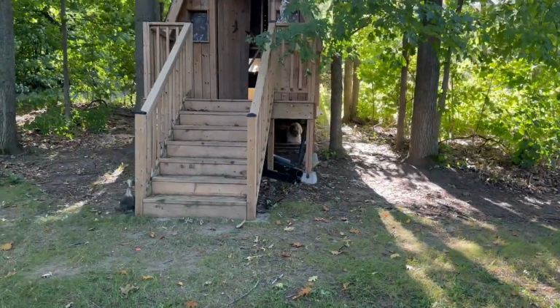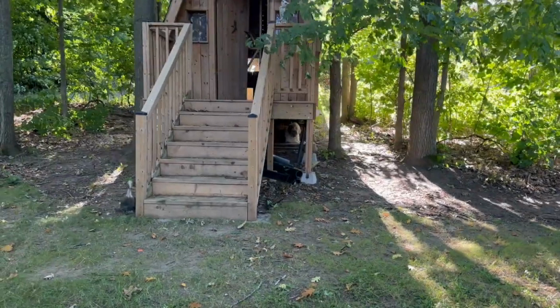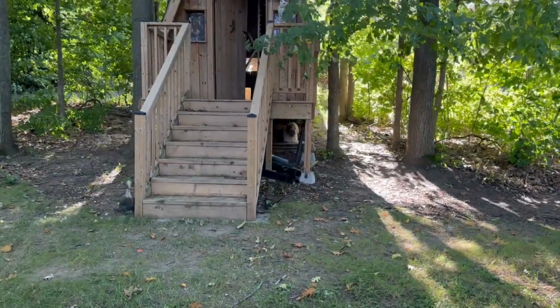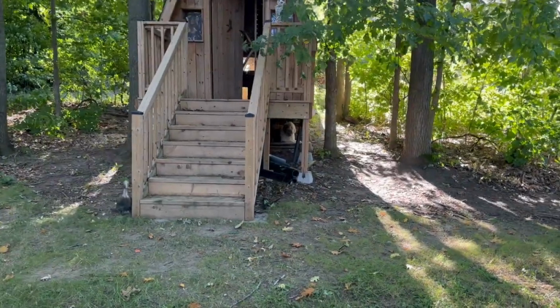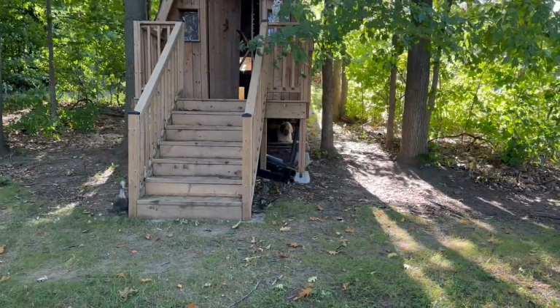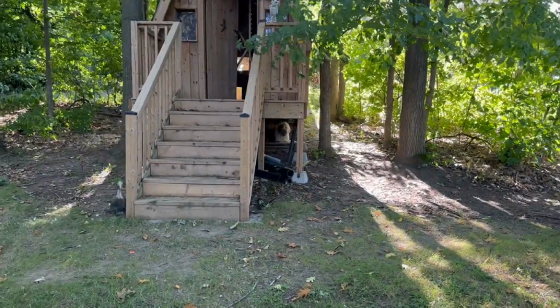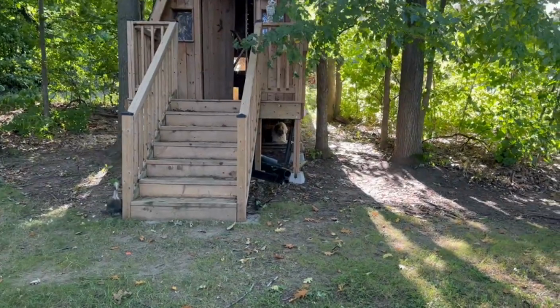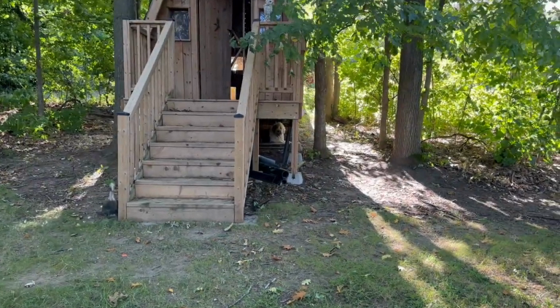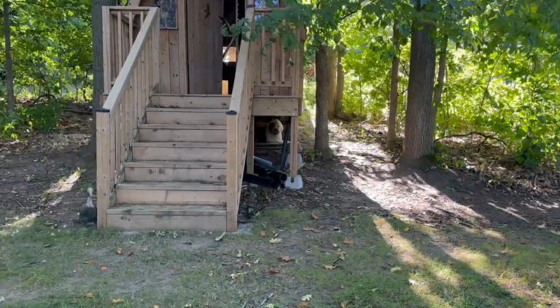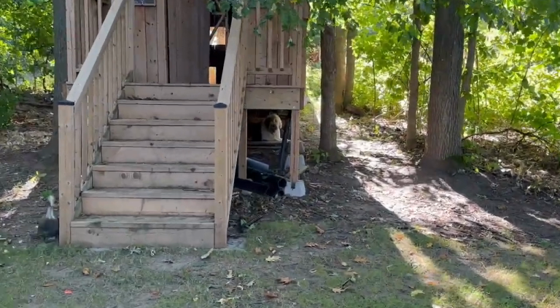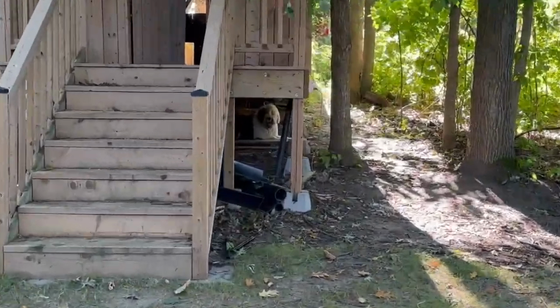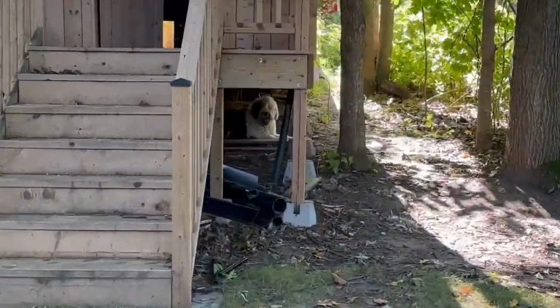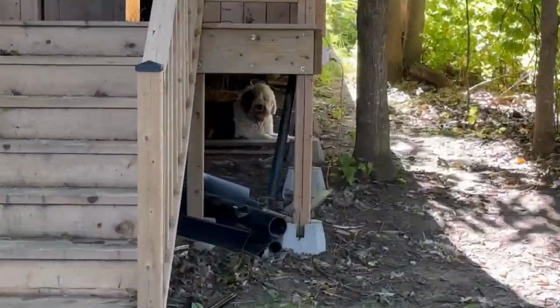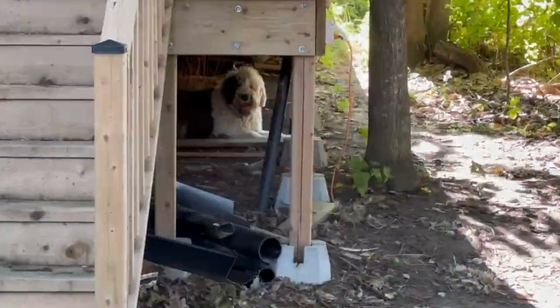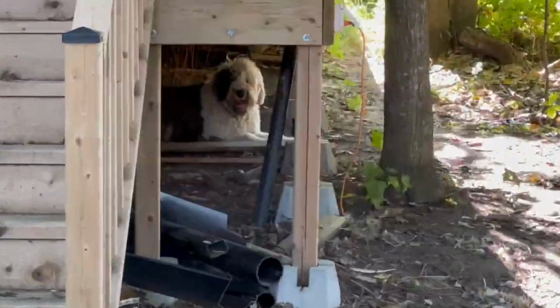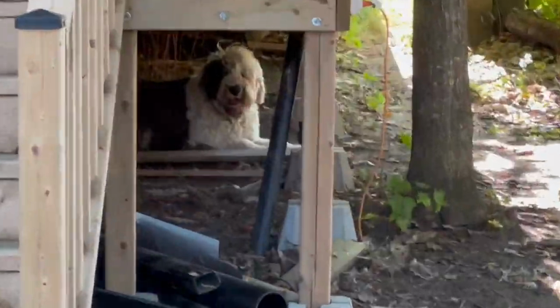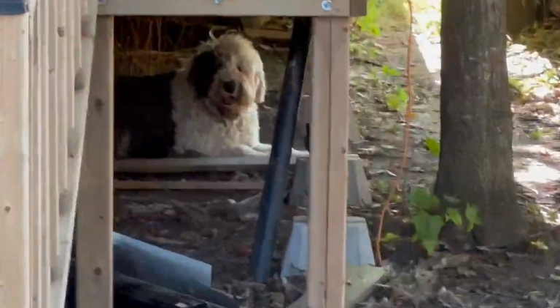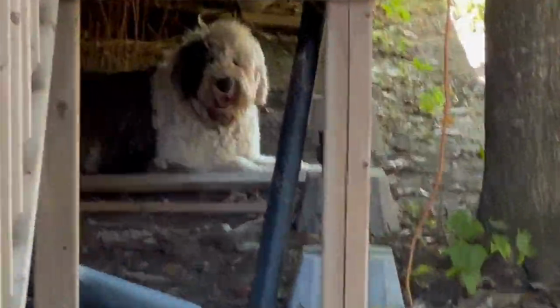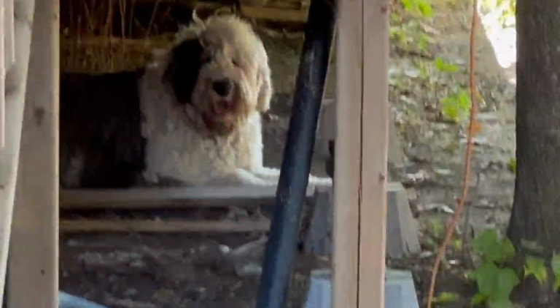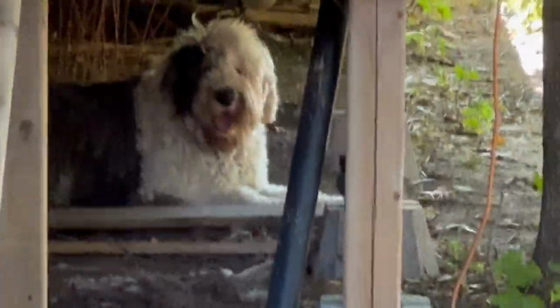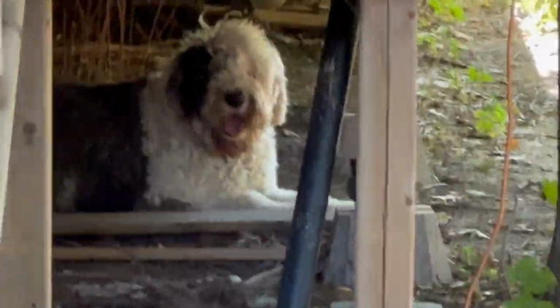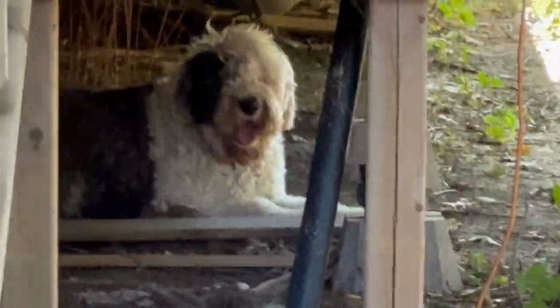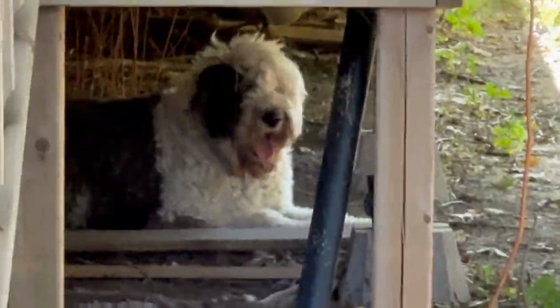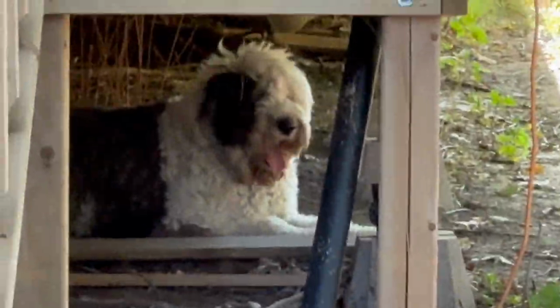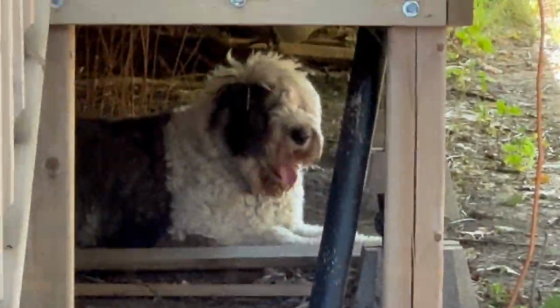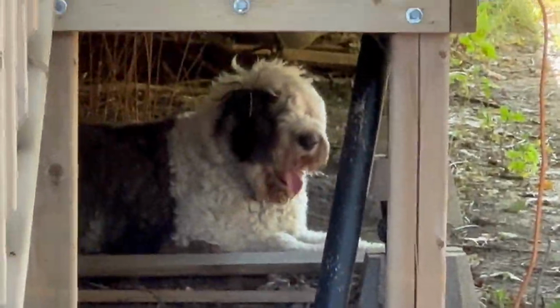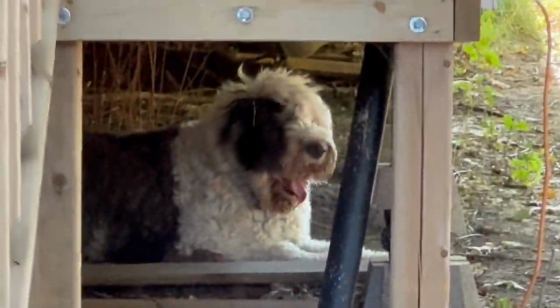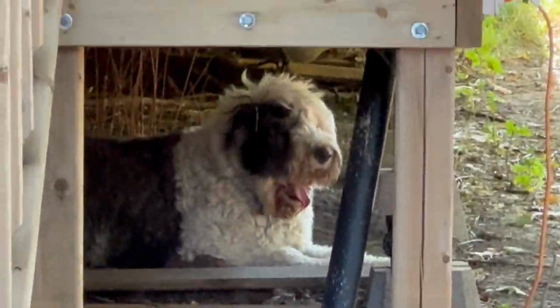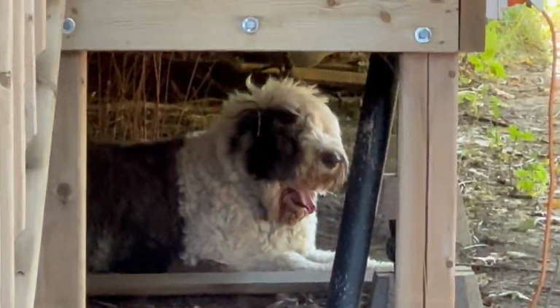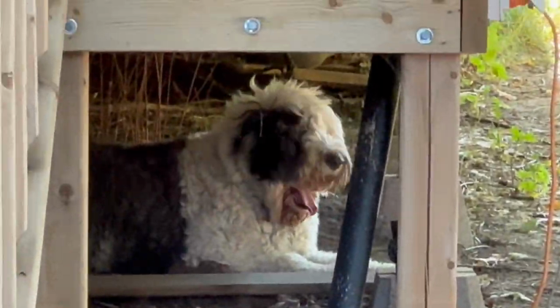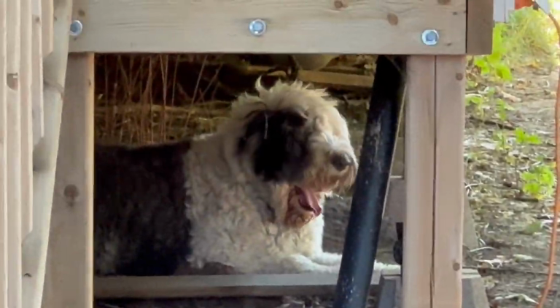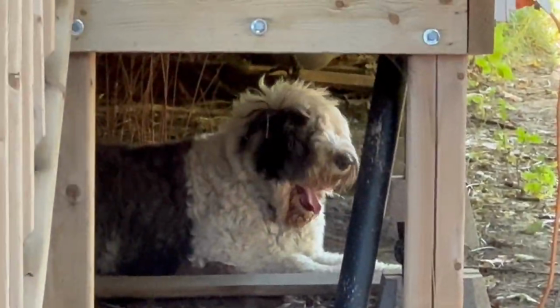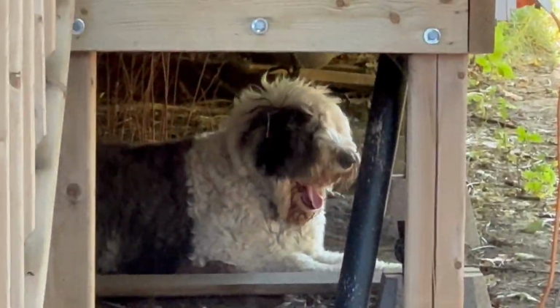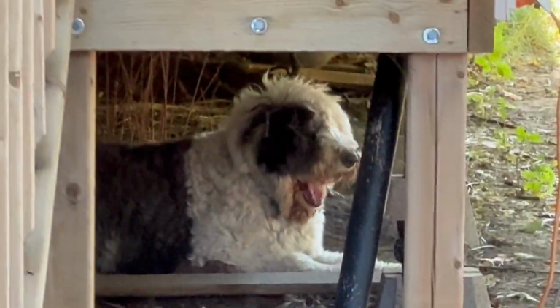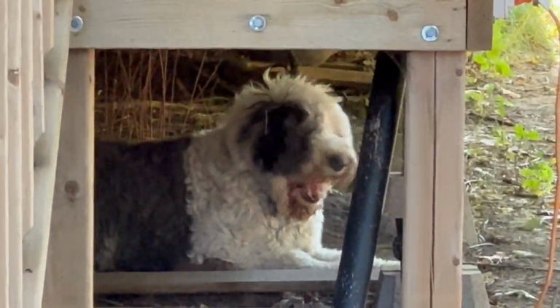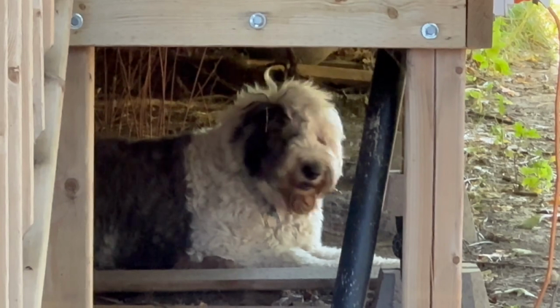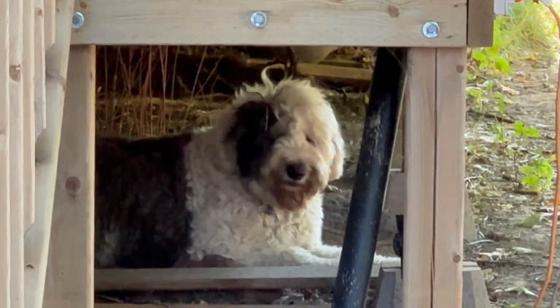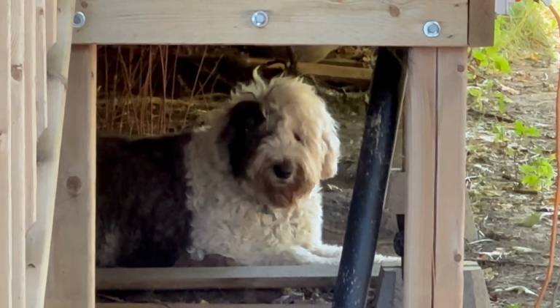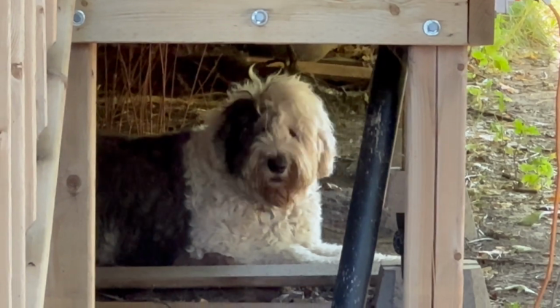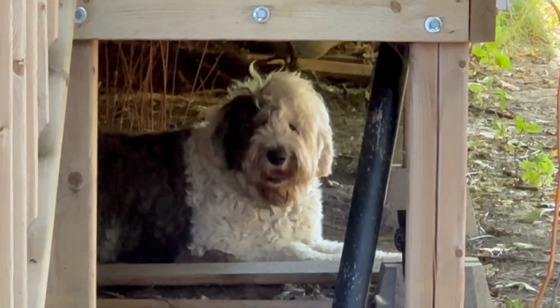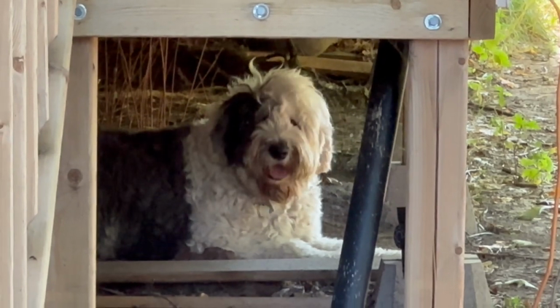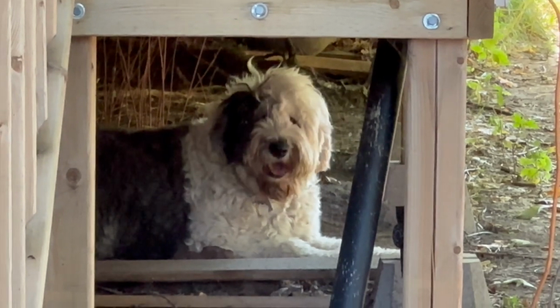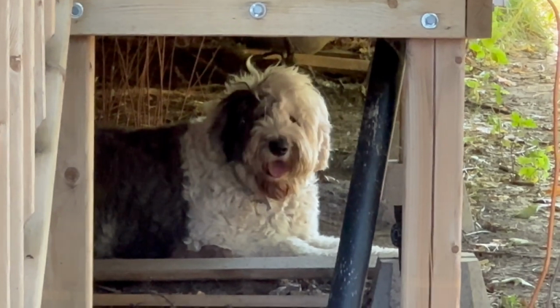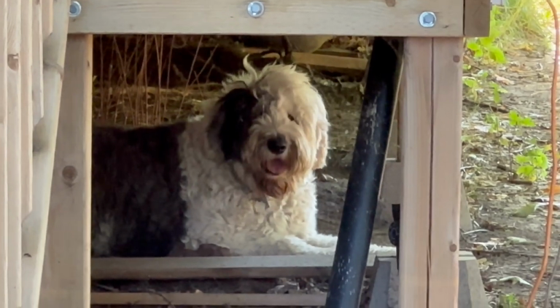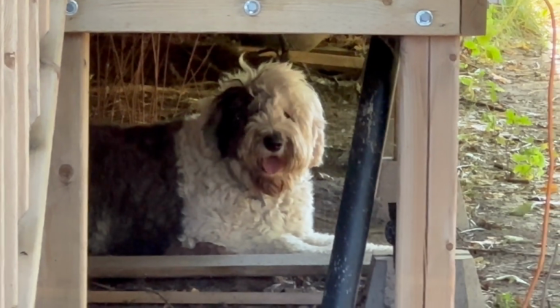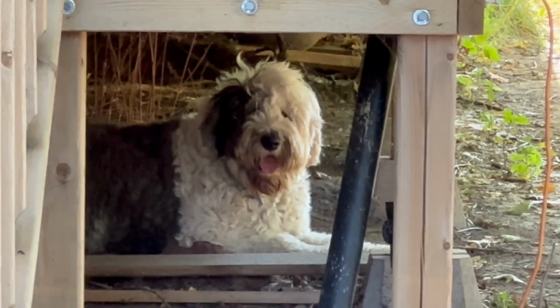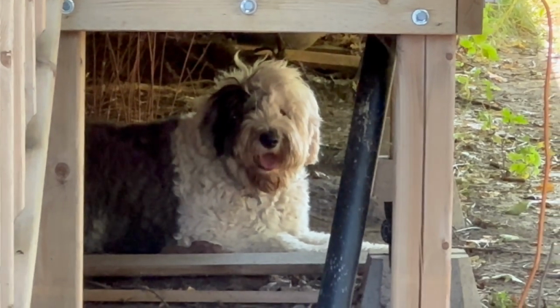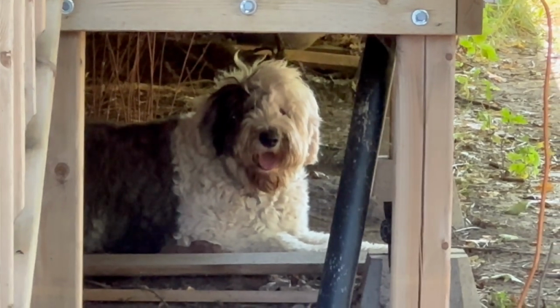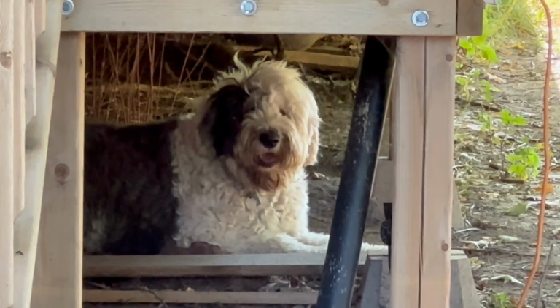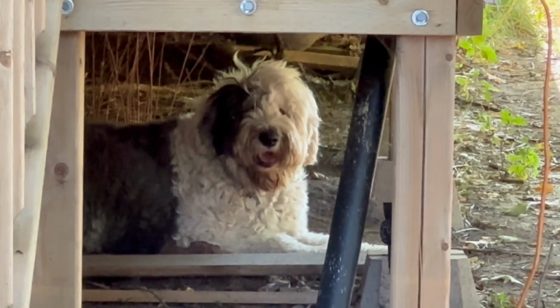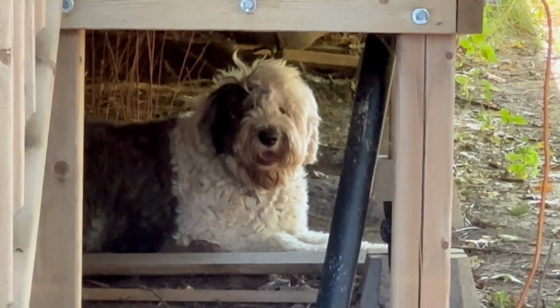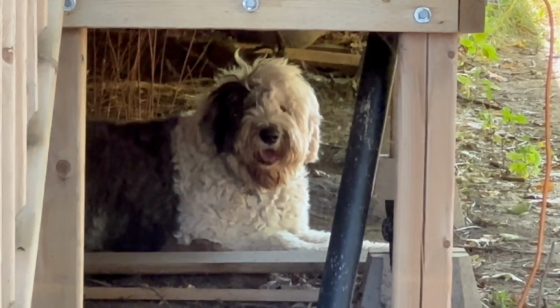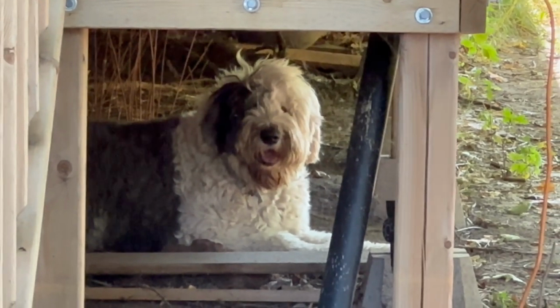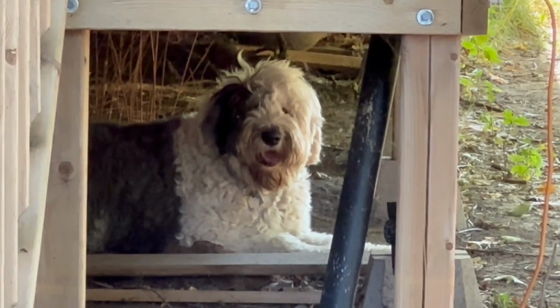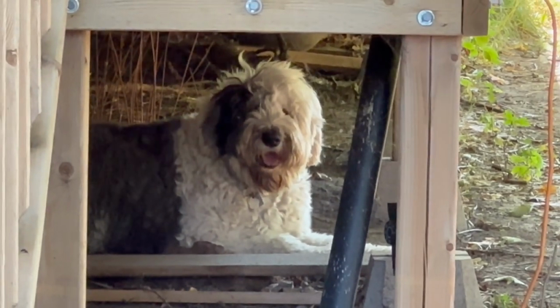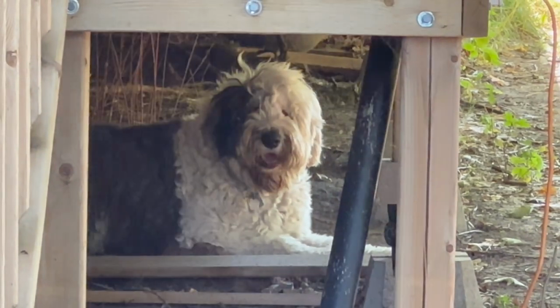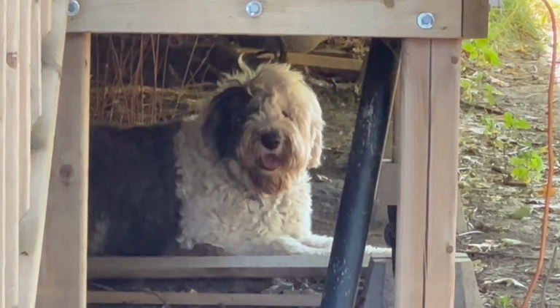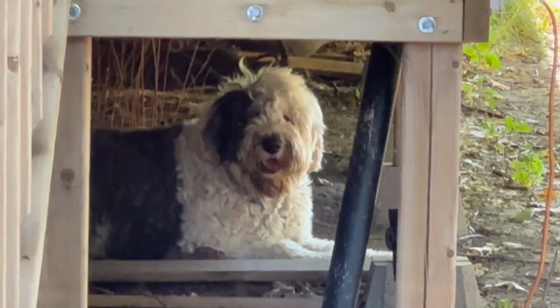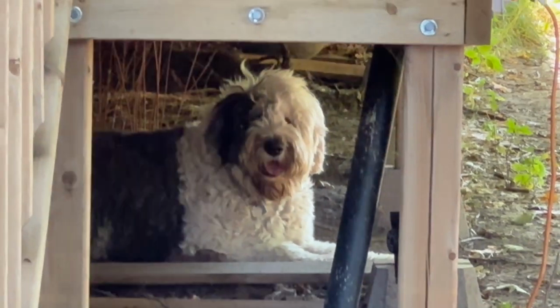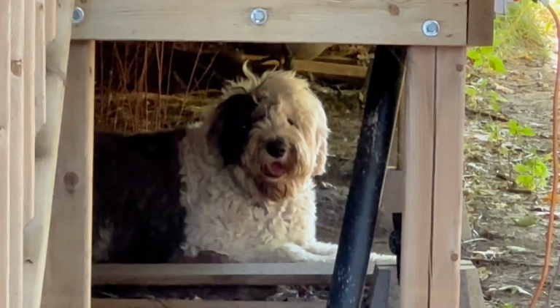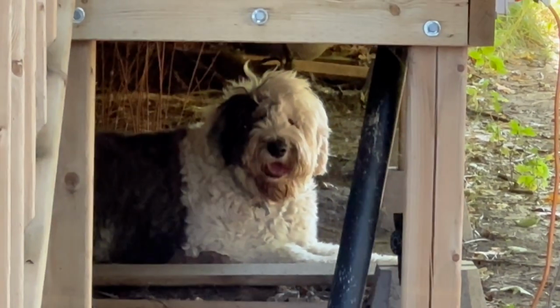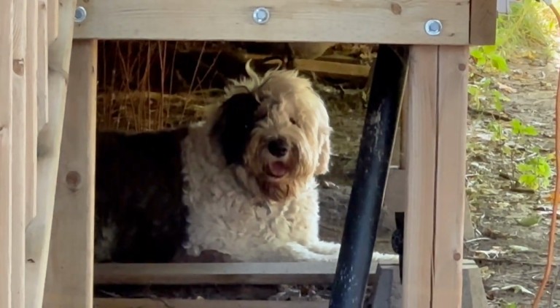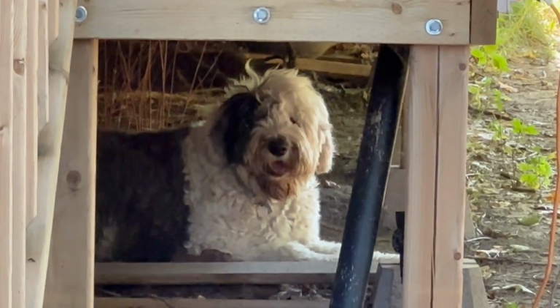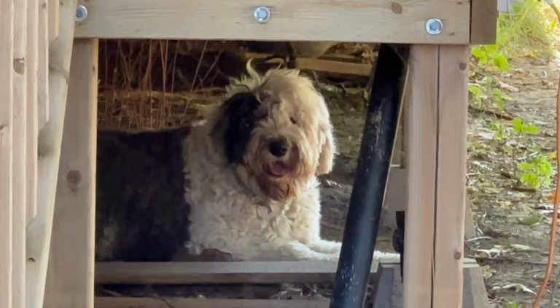Molly, you okay? Just having a nap under the duck house, huh?